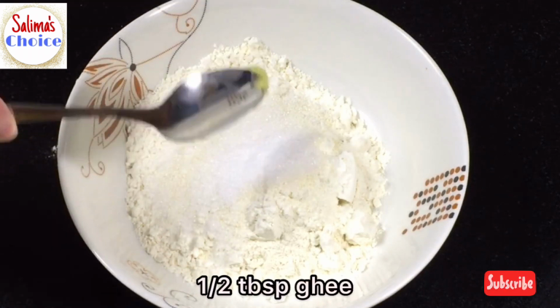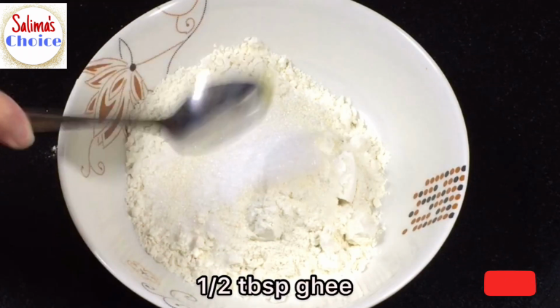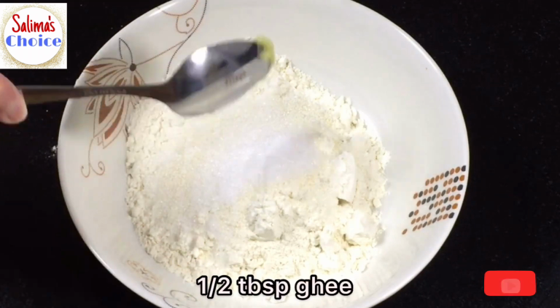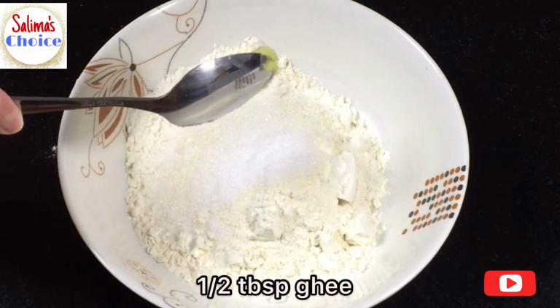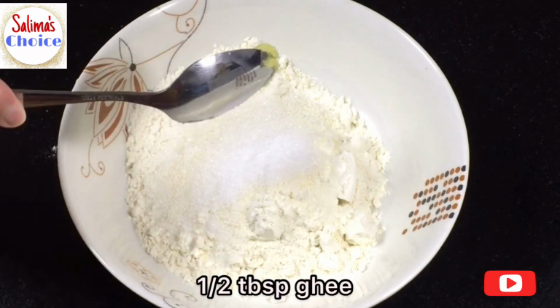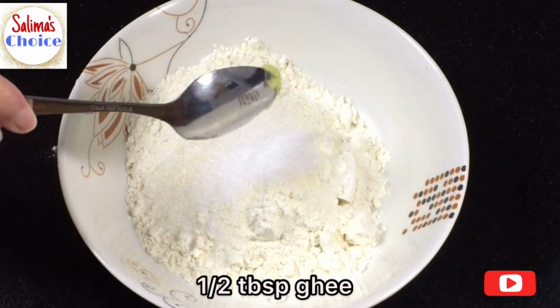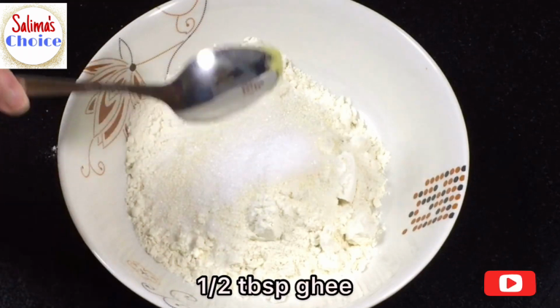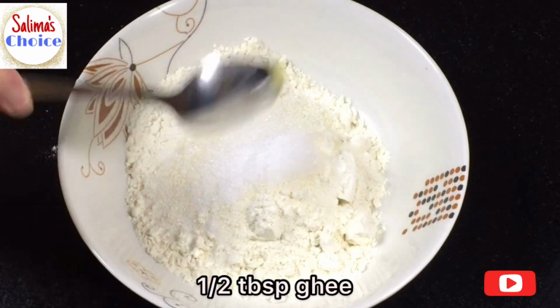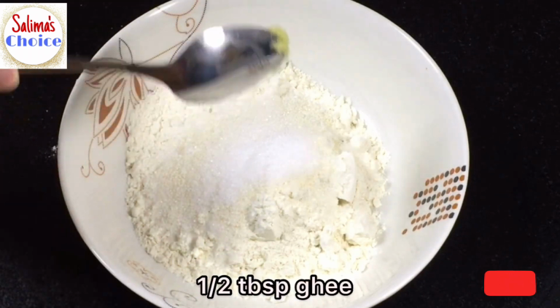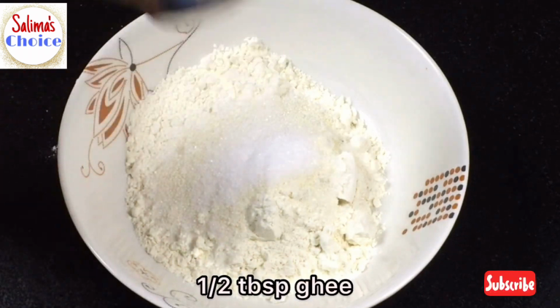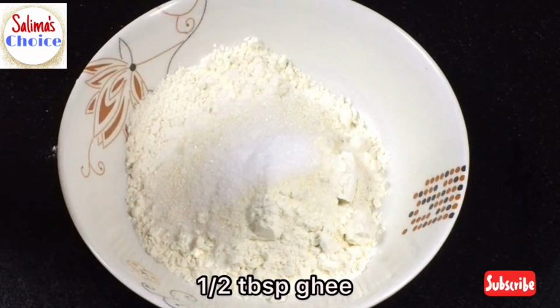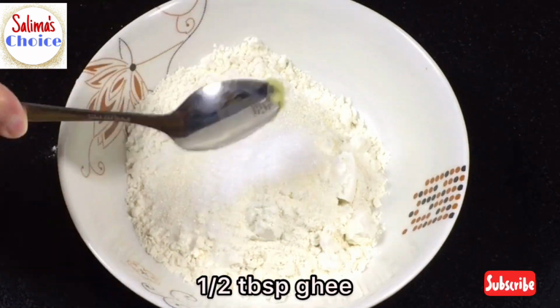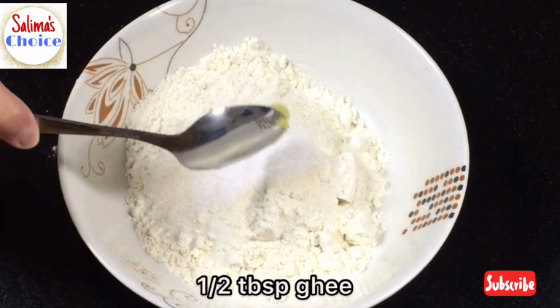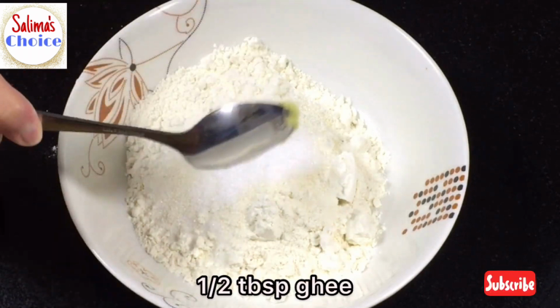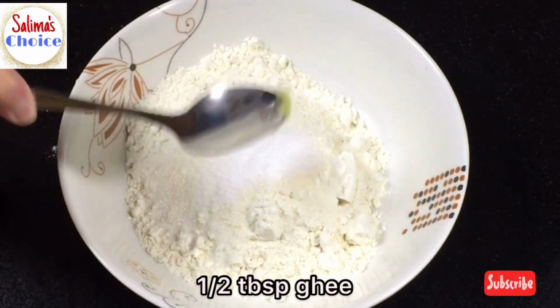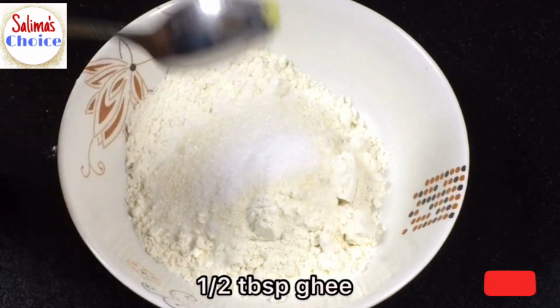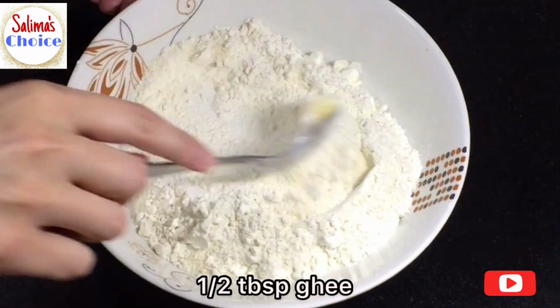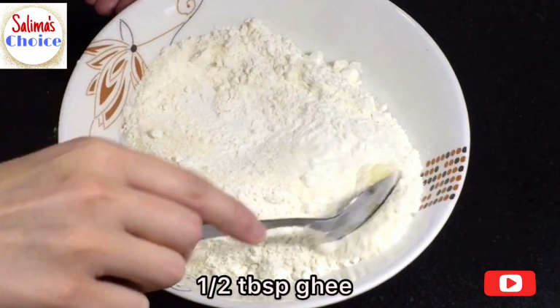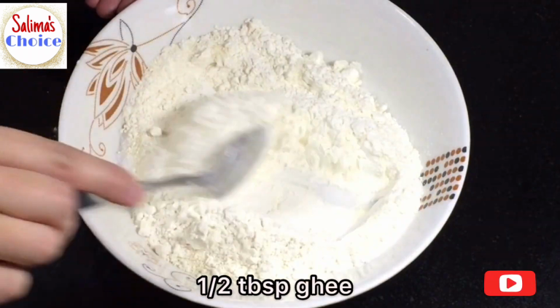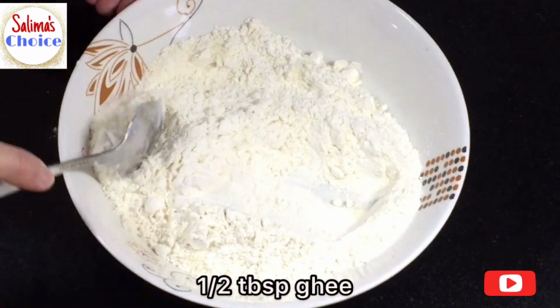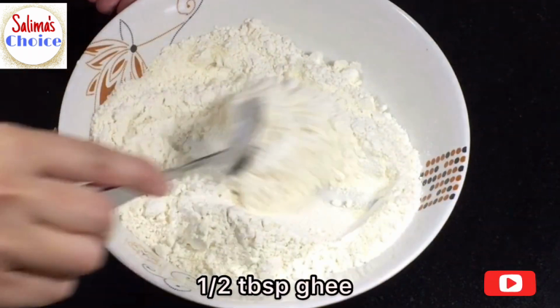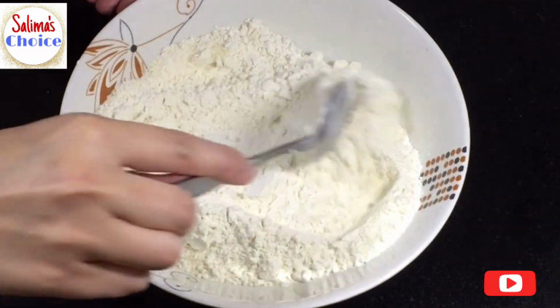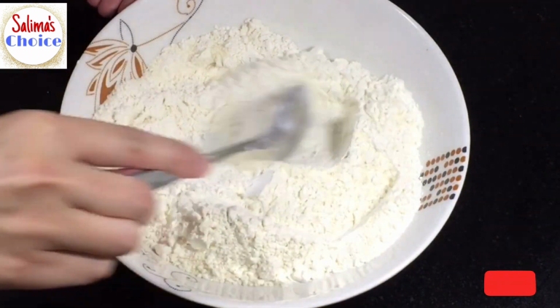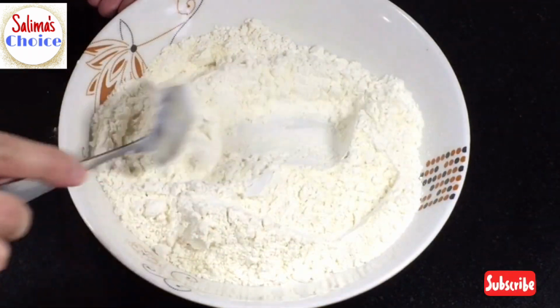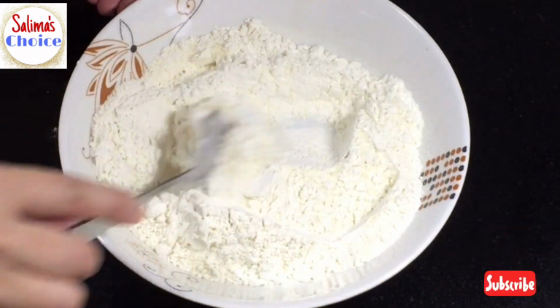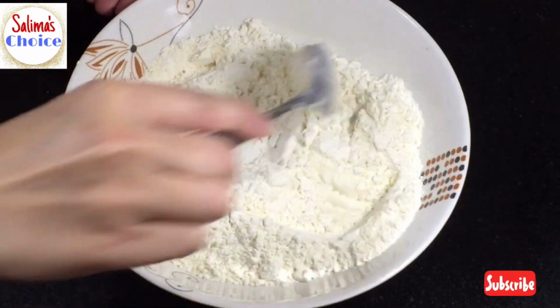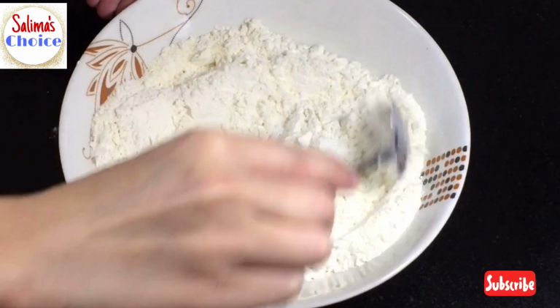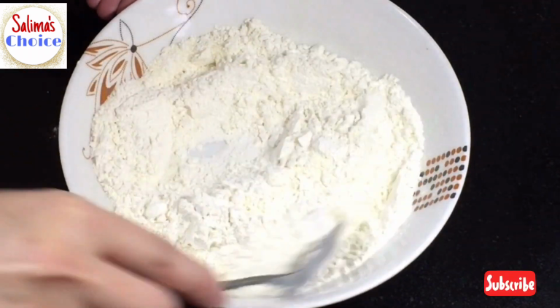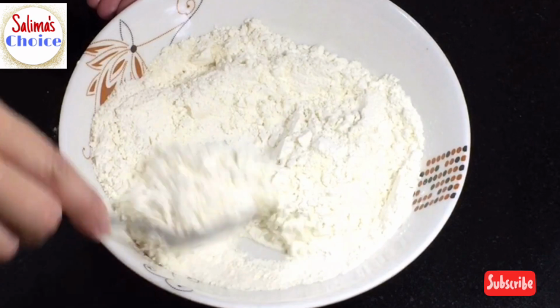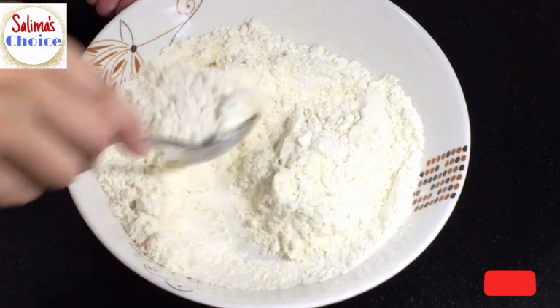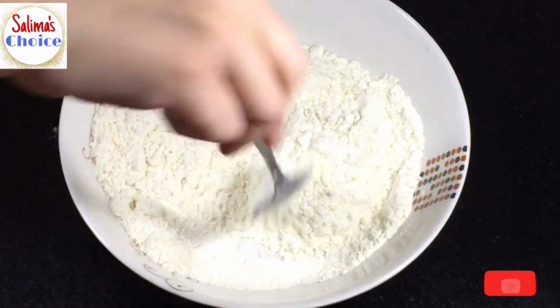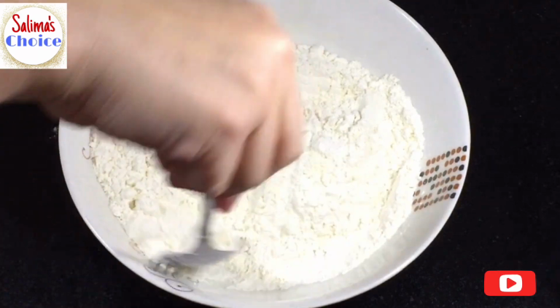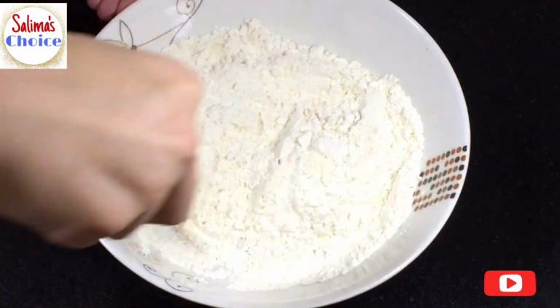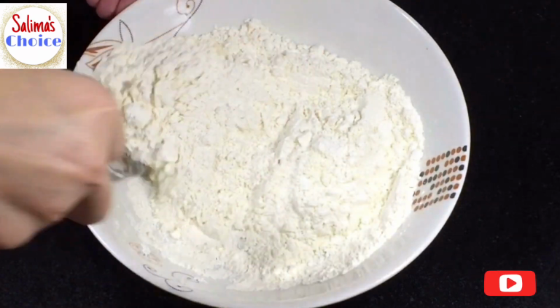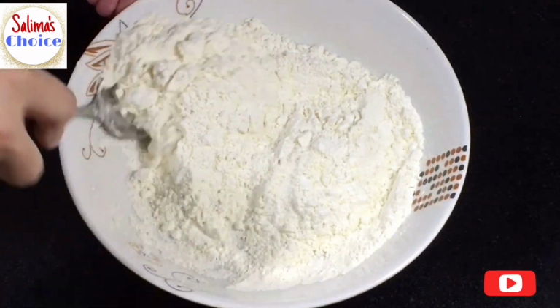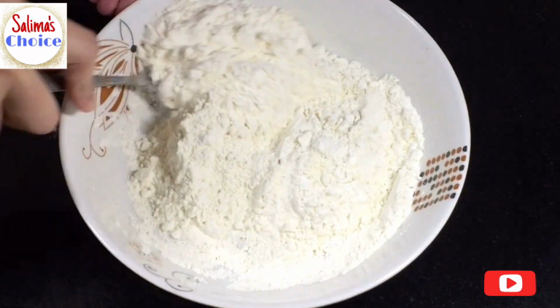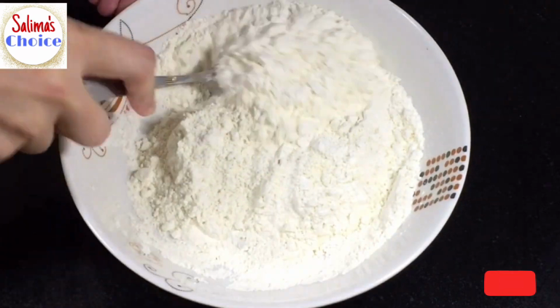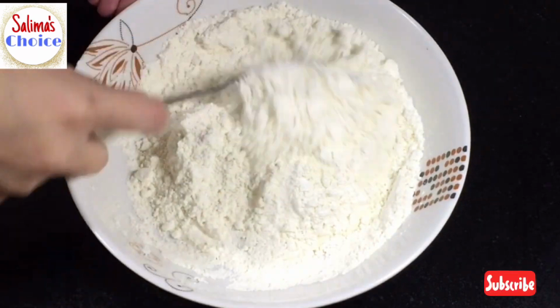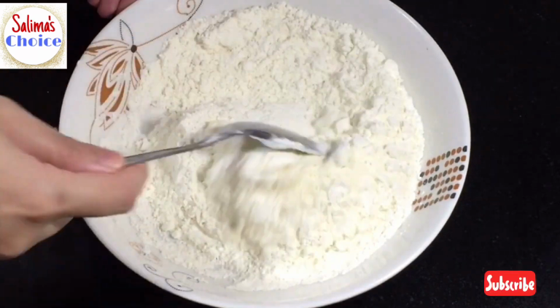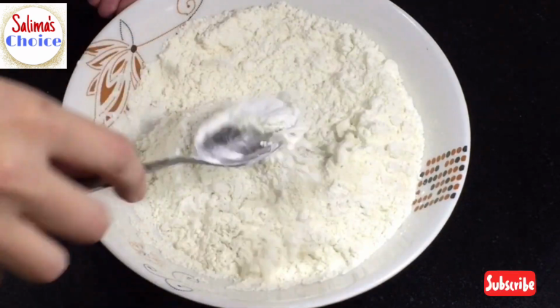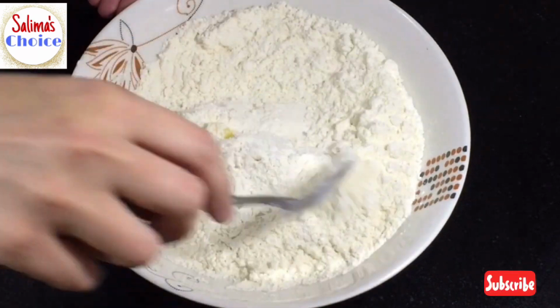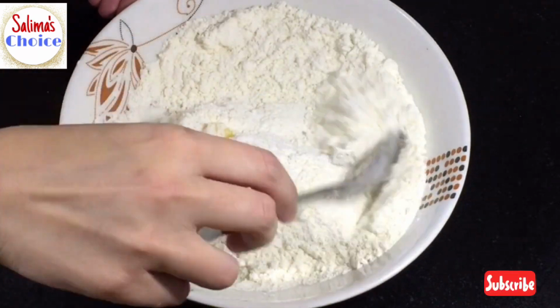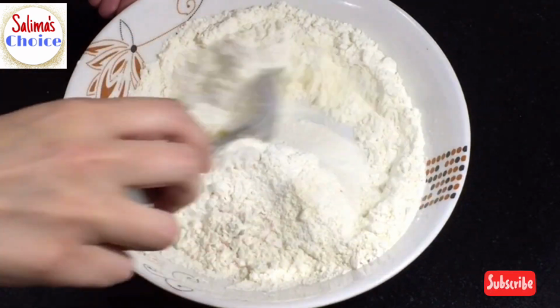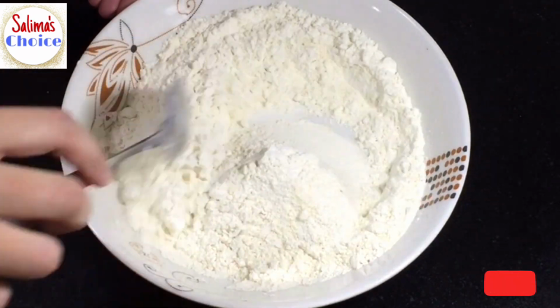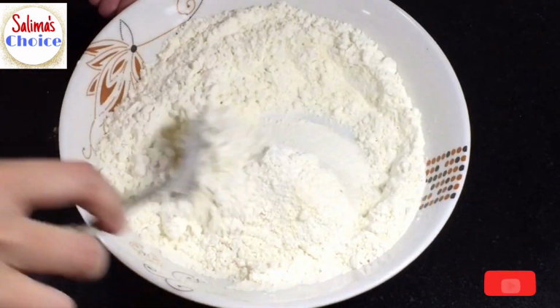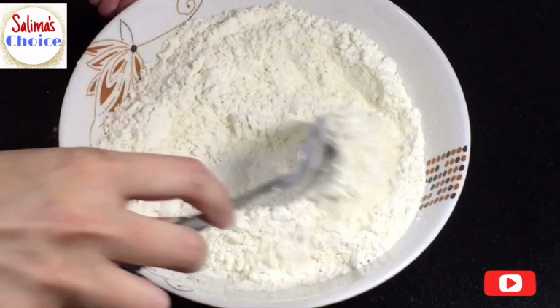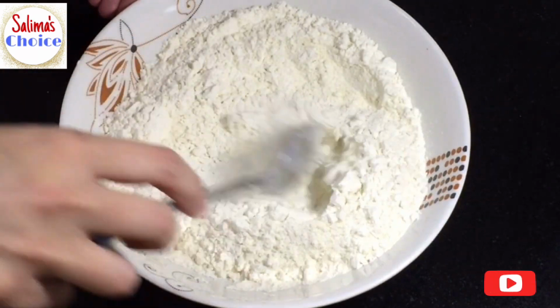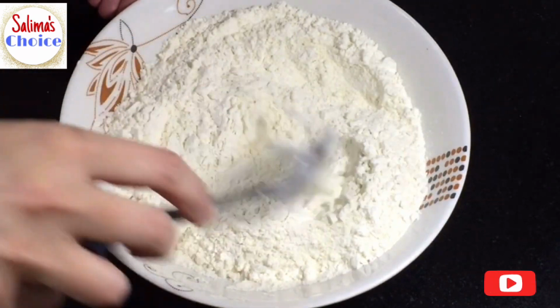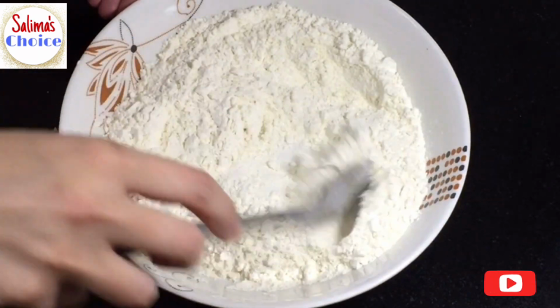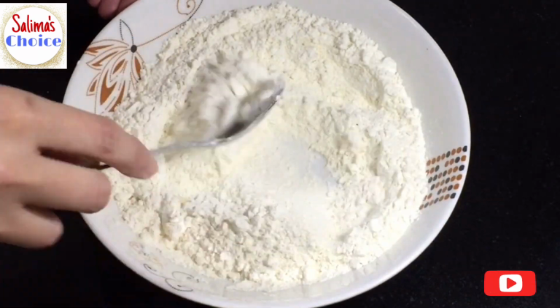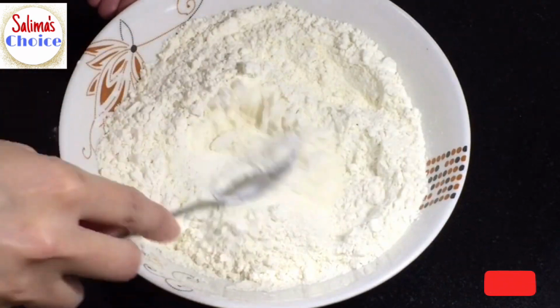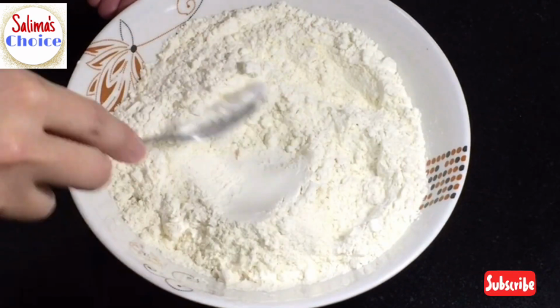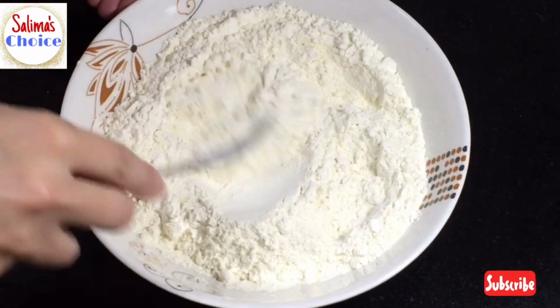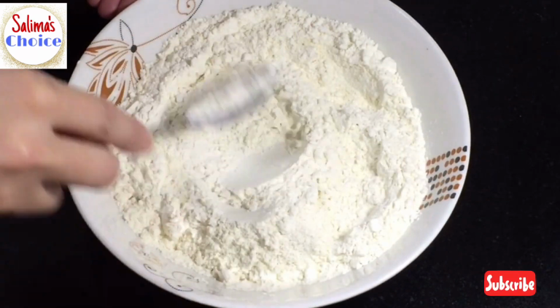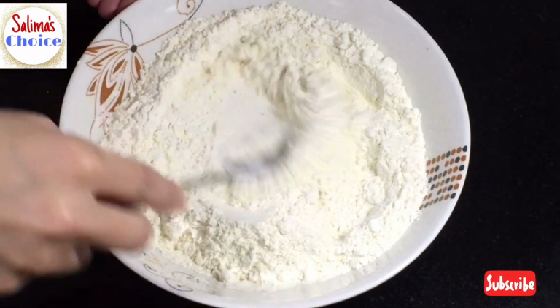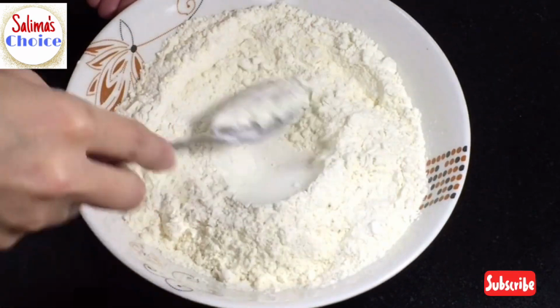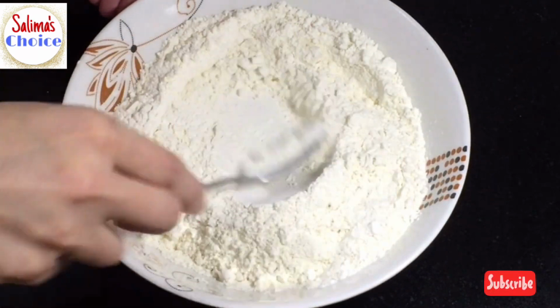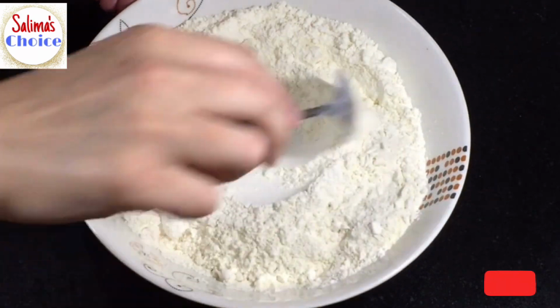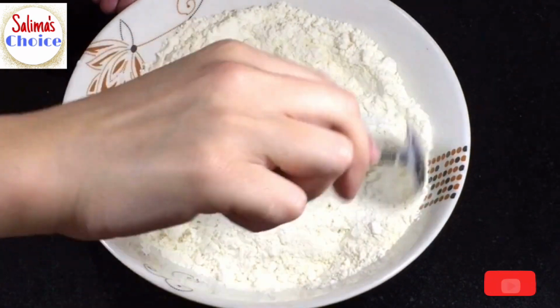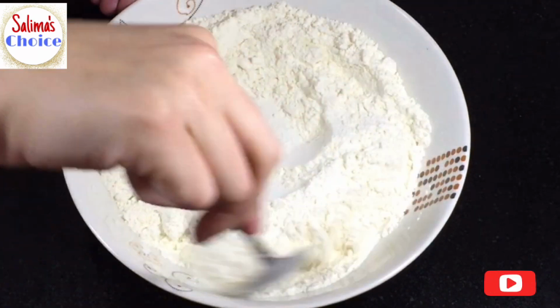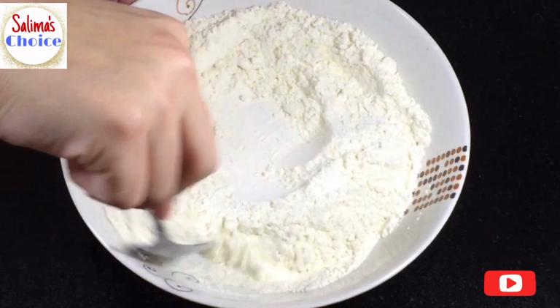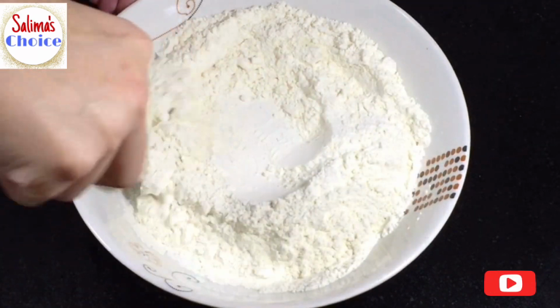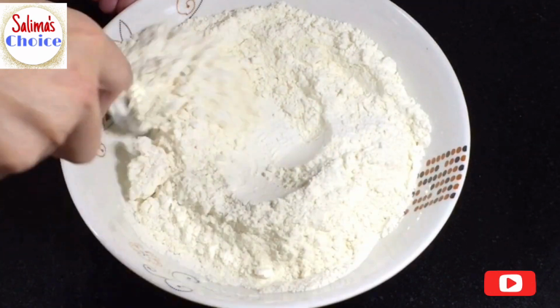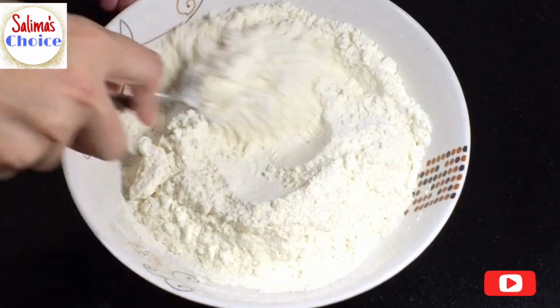The oil is also added. We have the batter ready and we will proceed.